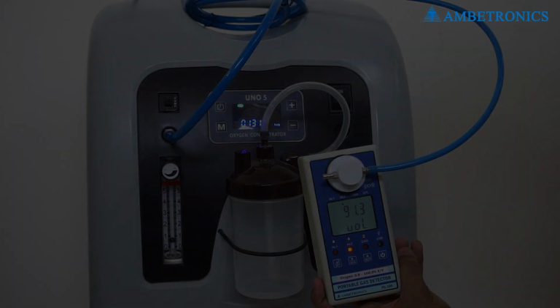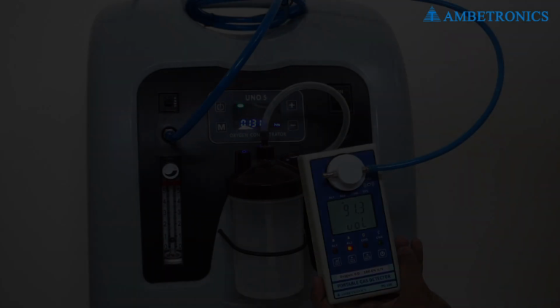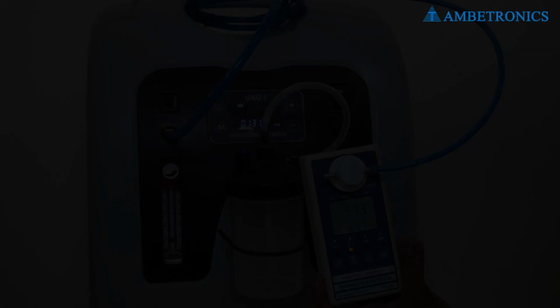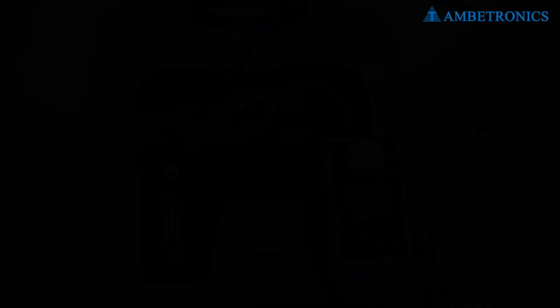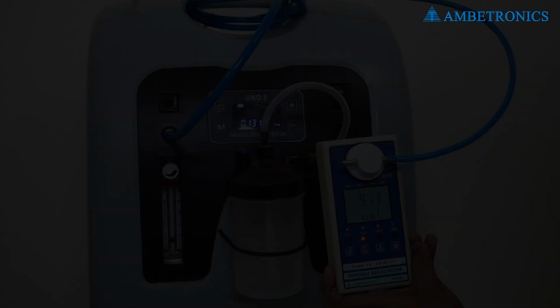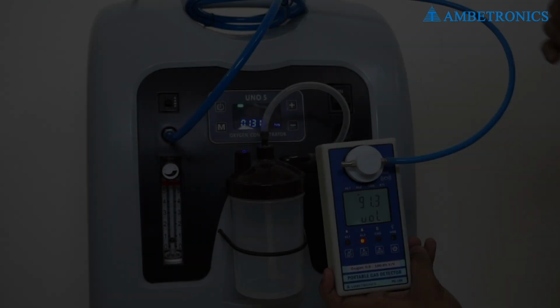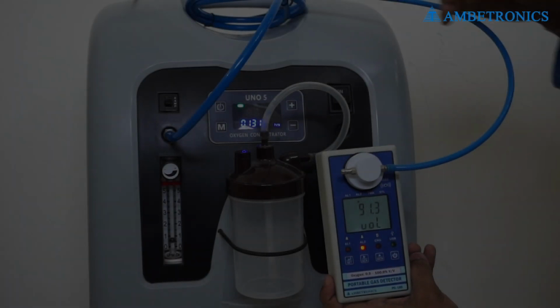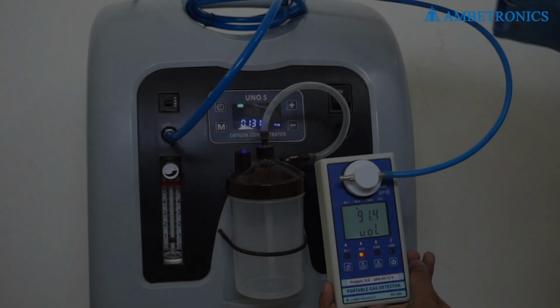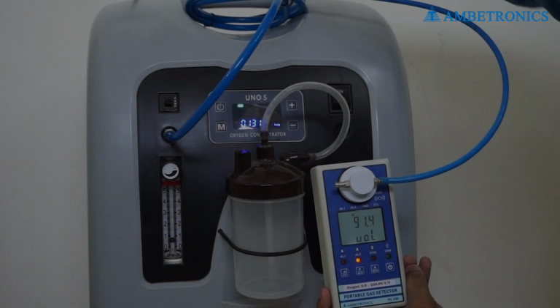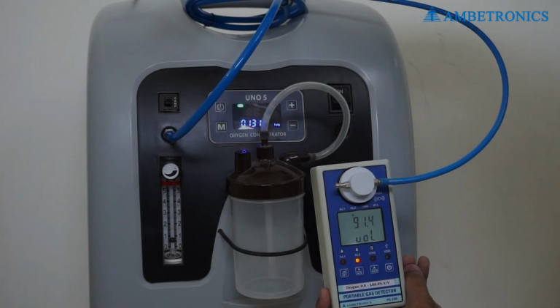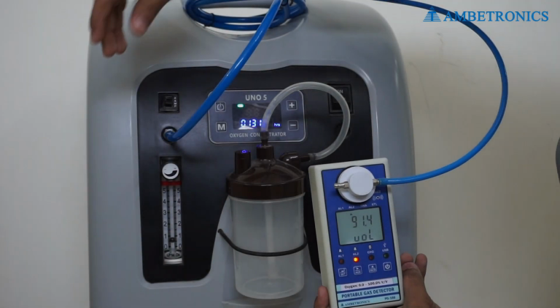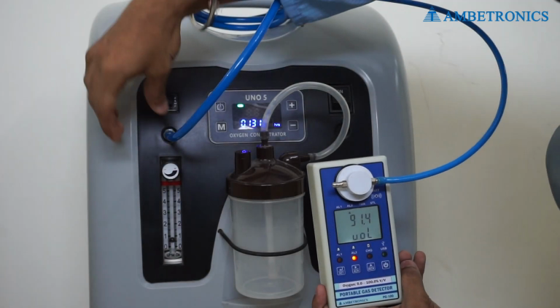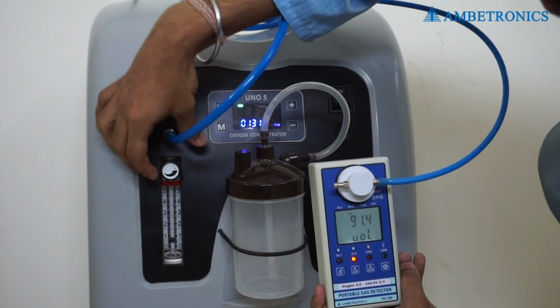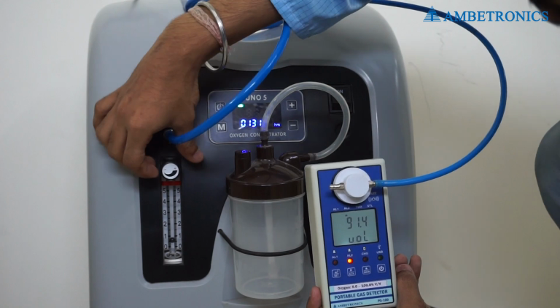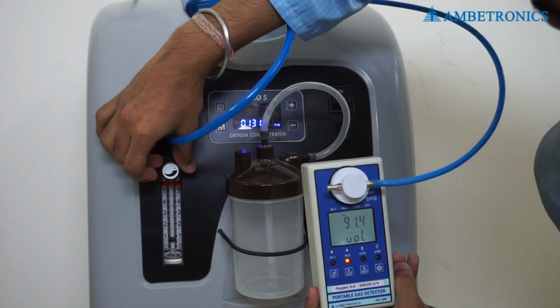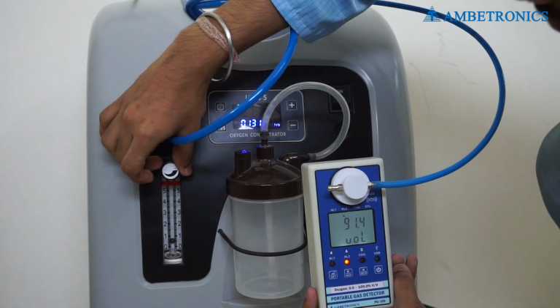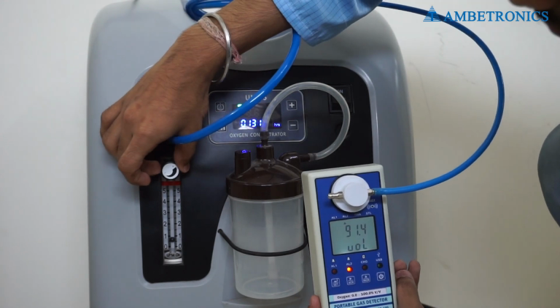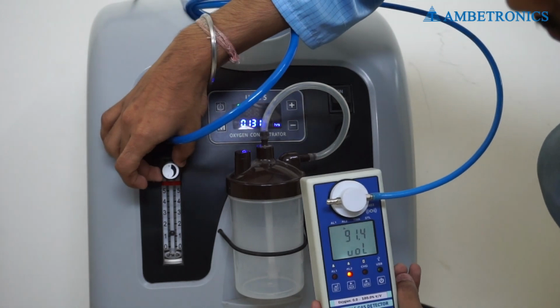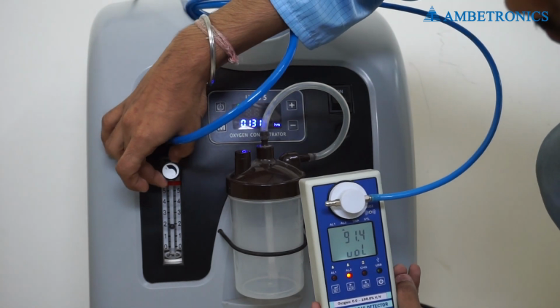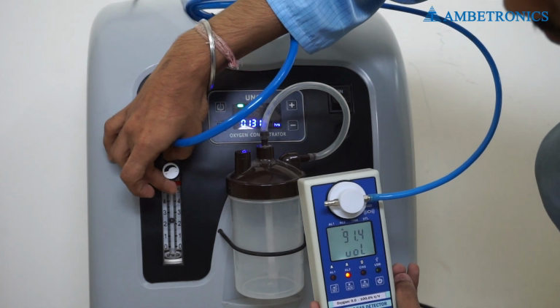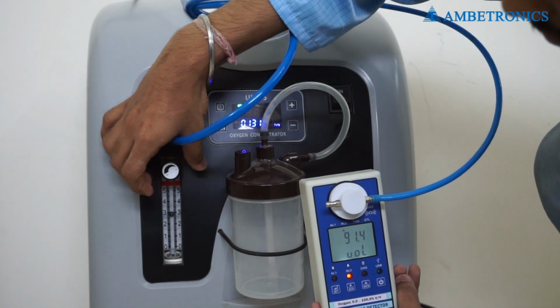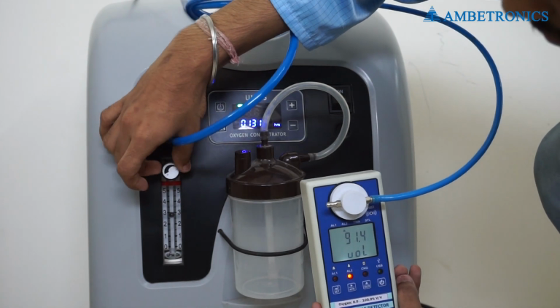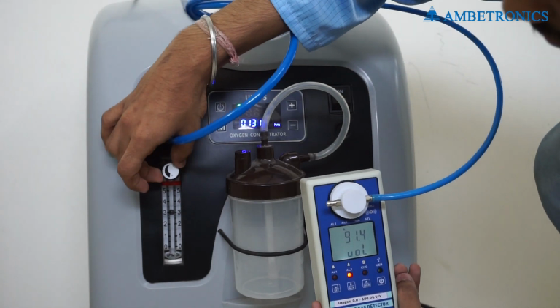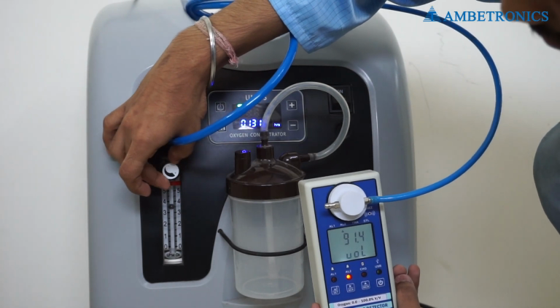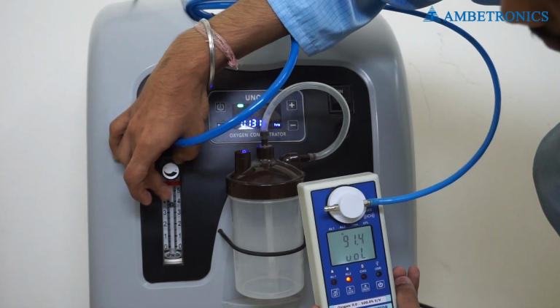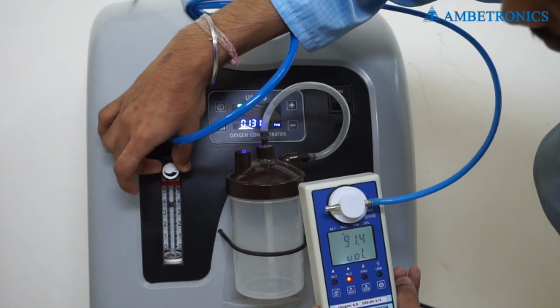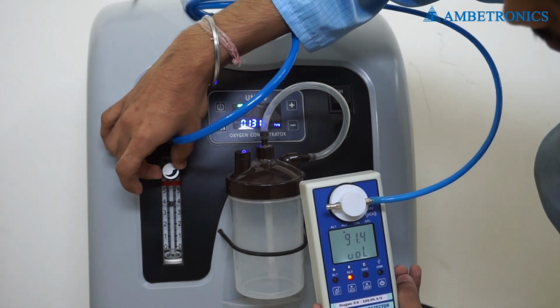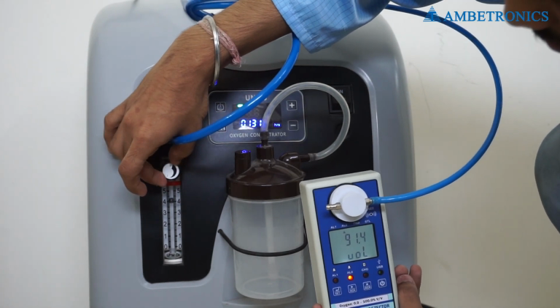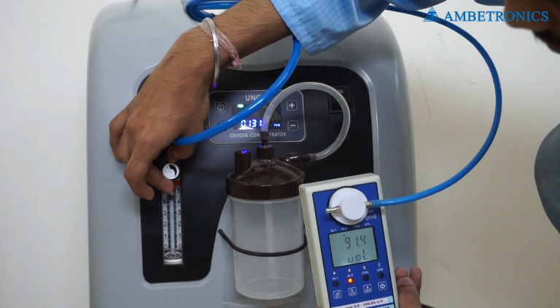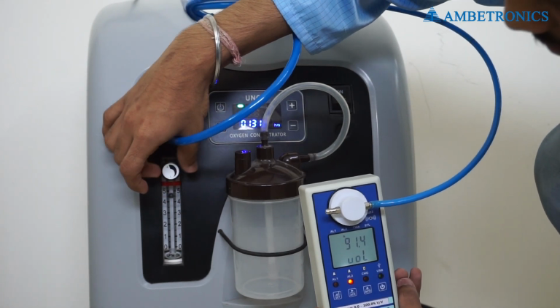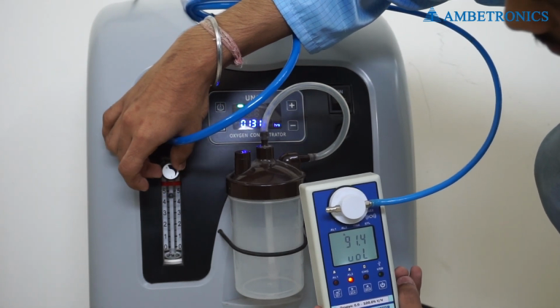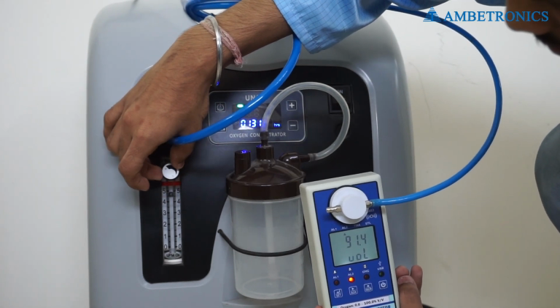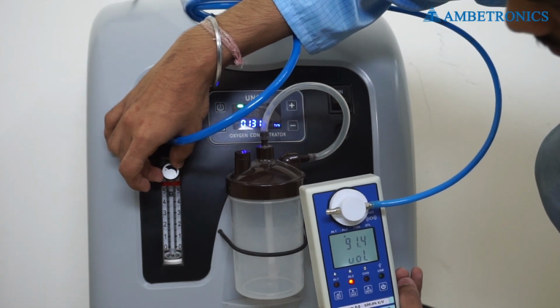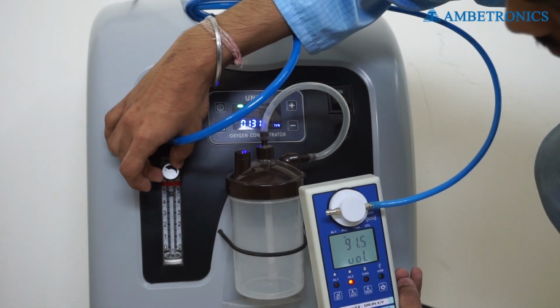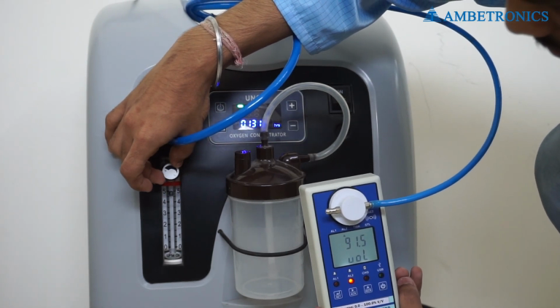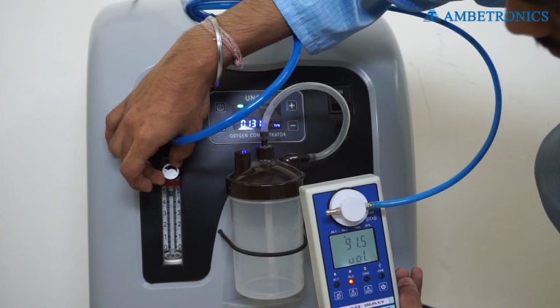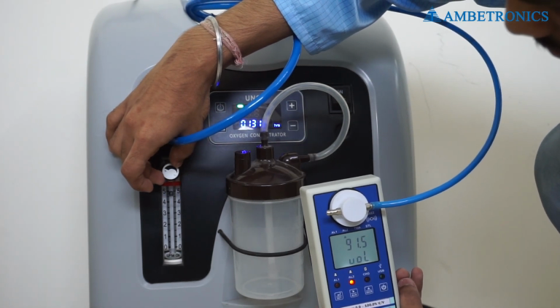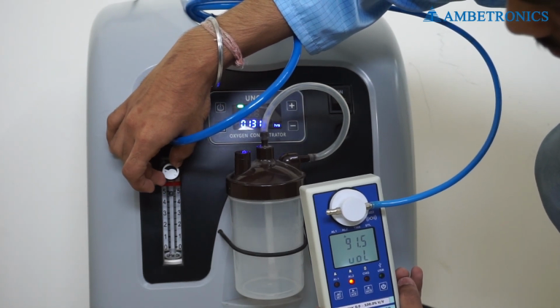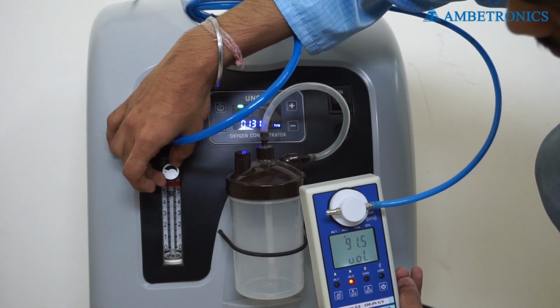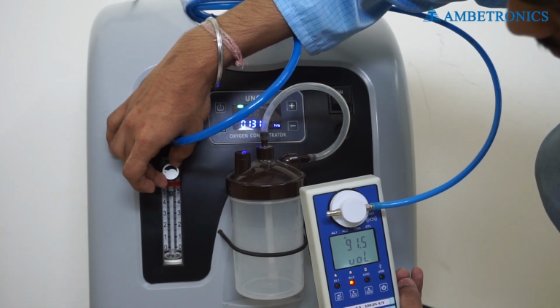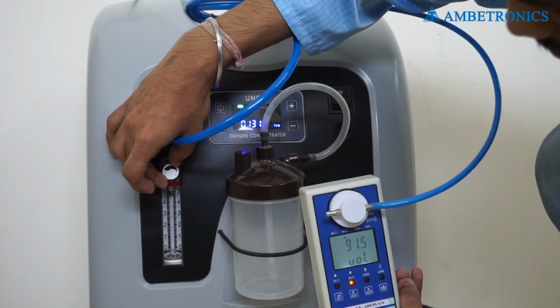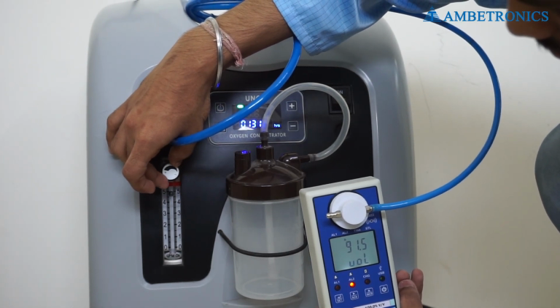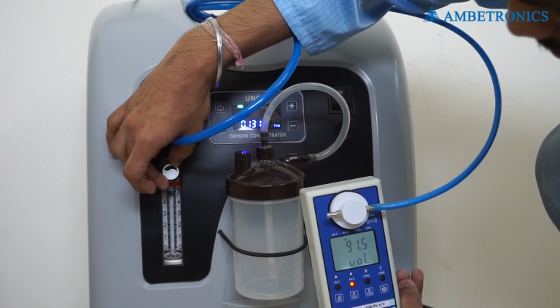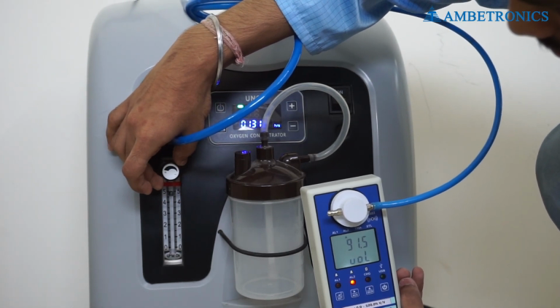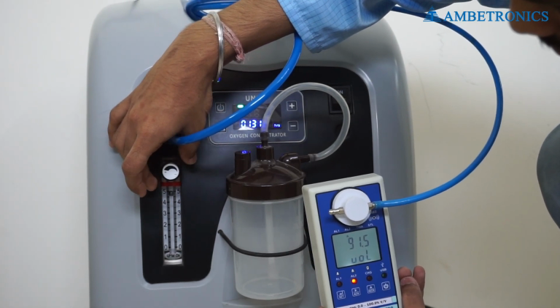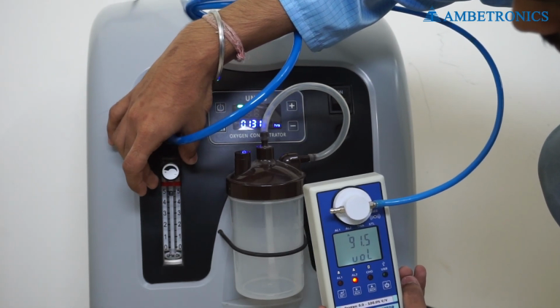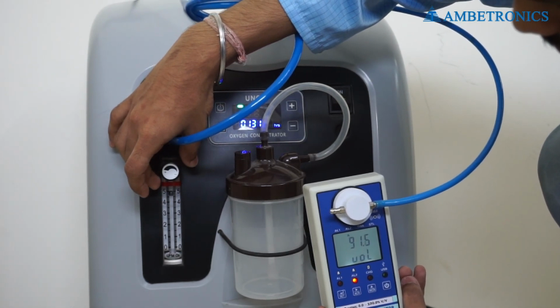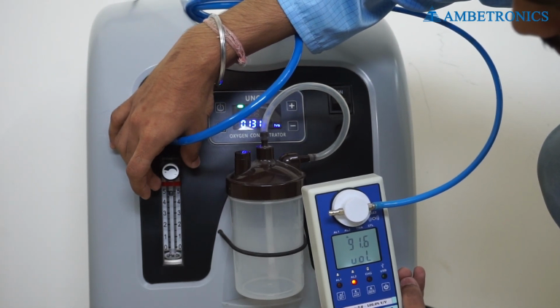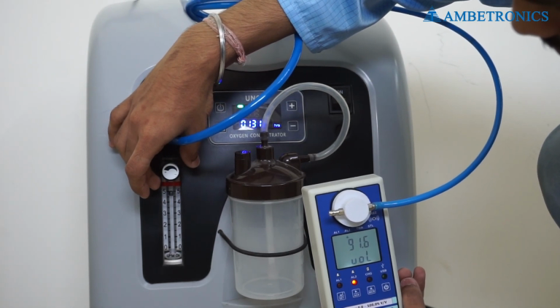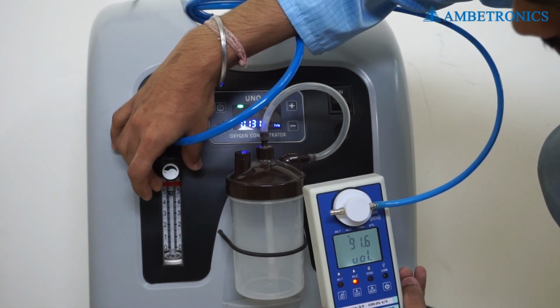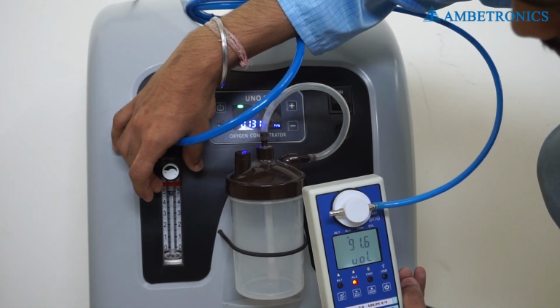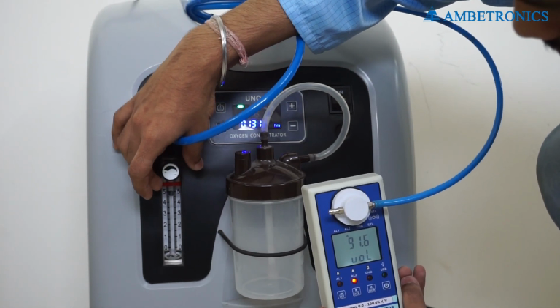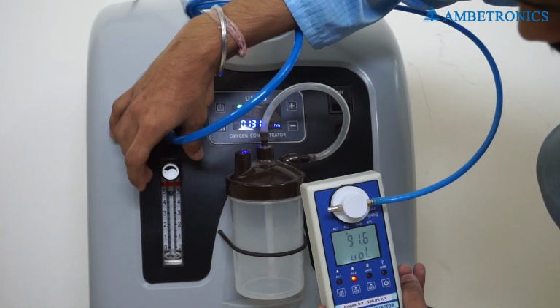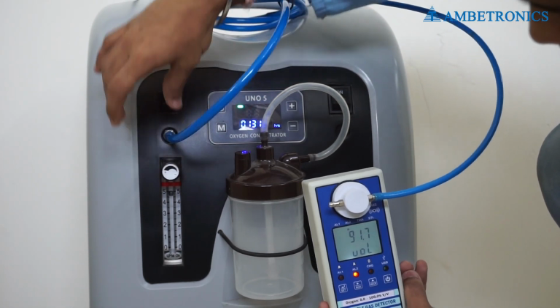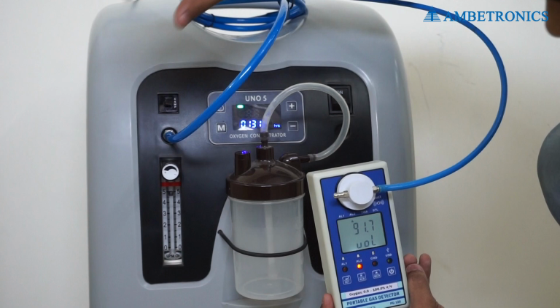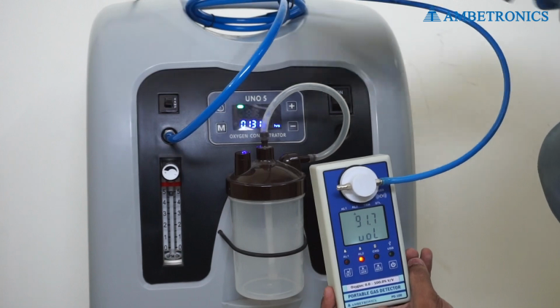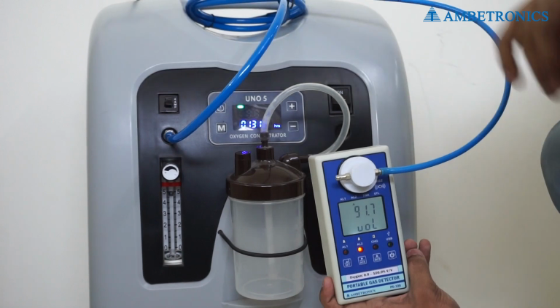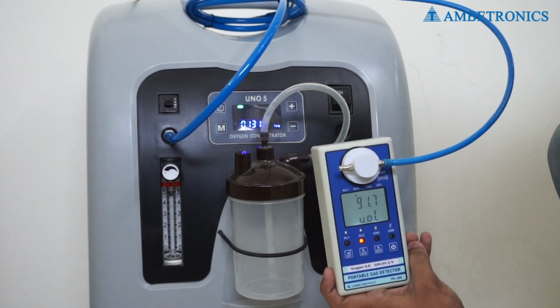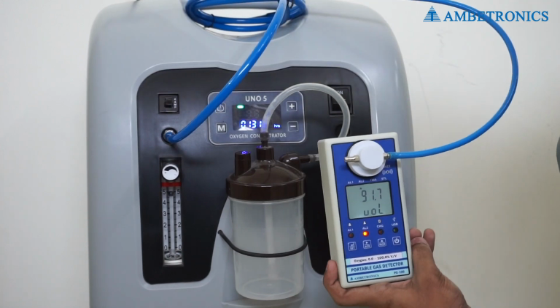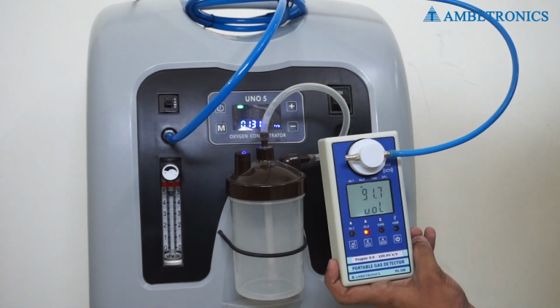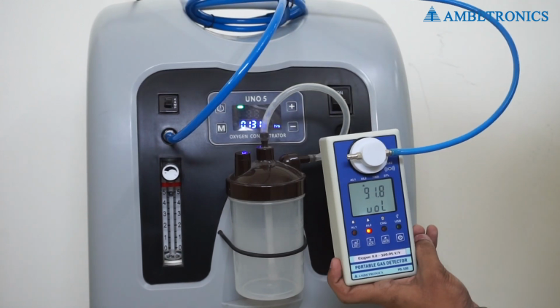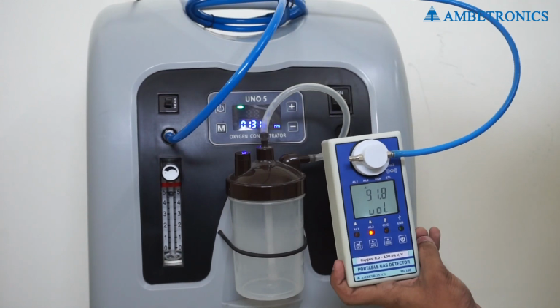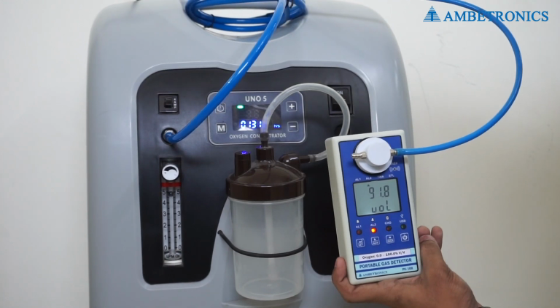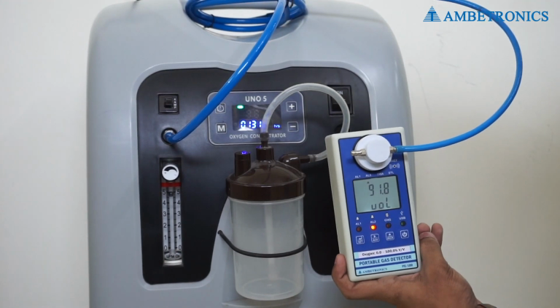Now we set the flow on 5 LPM; the reading is approximately between 93 to 94% volume by volume.